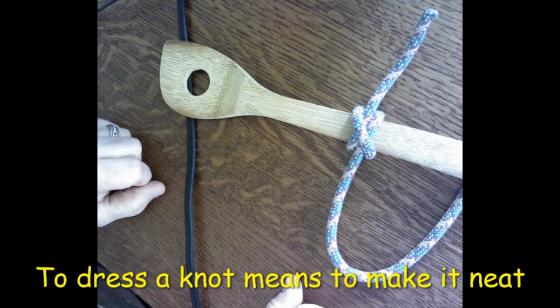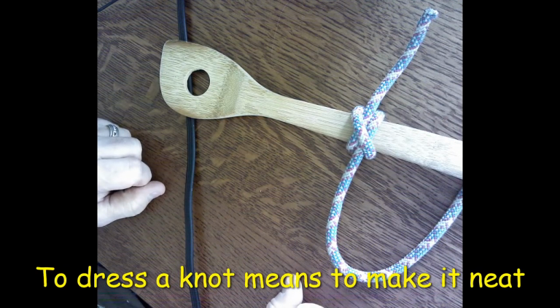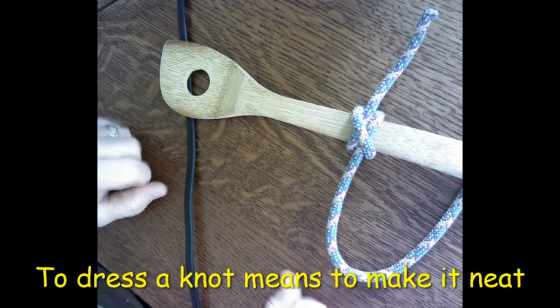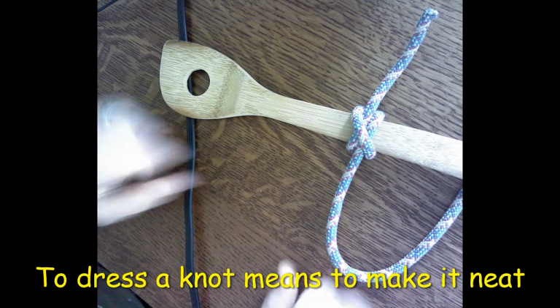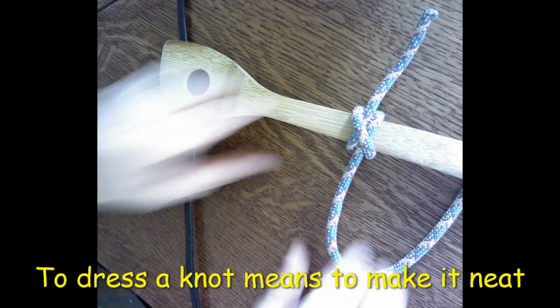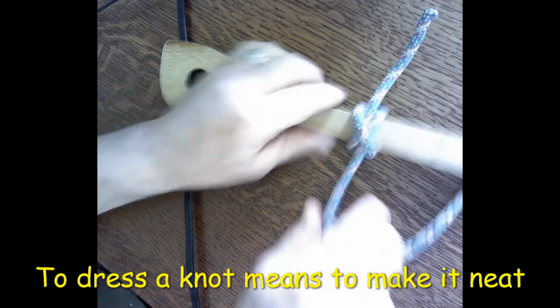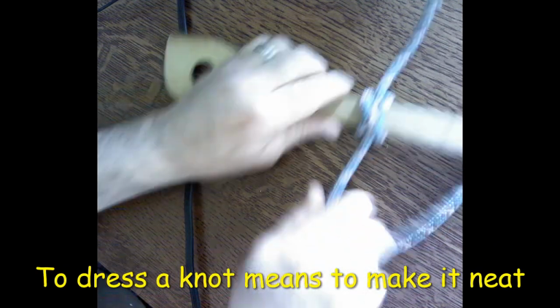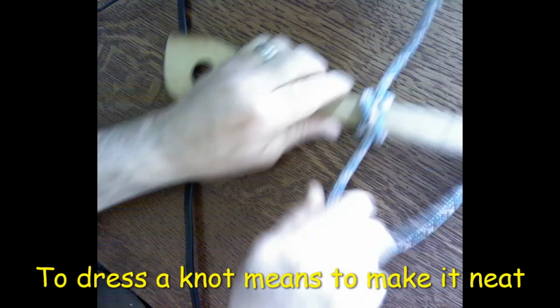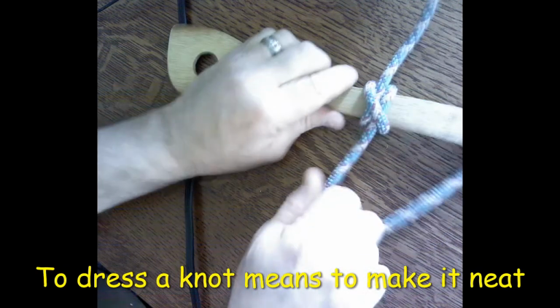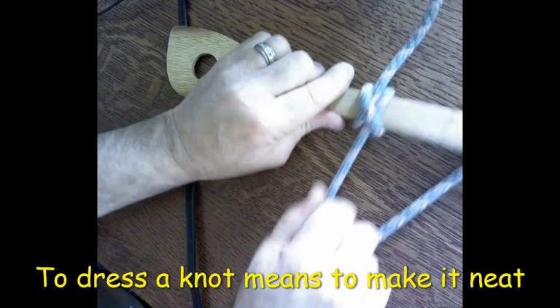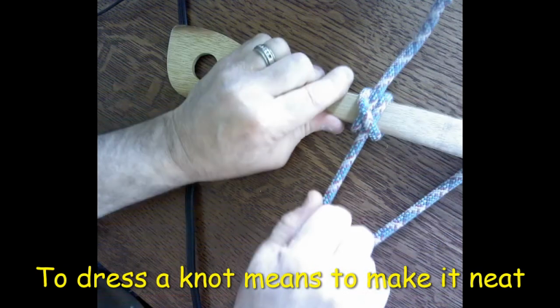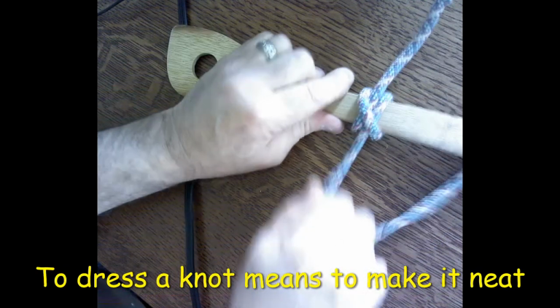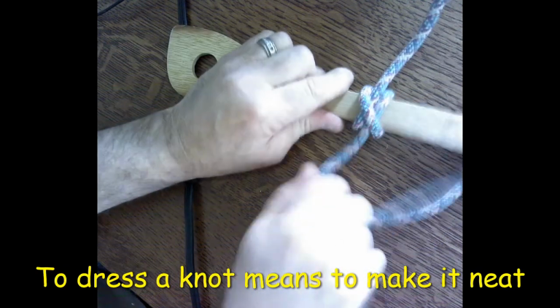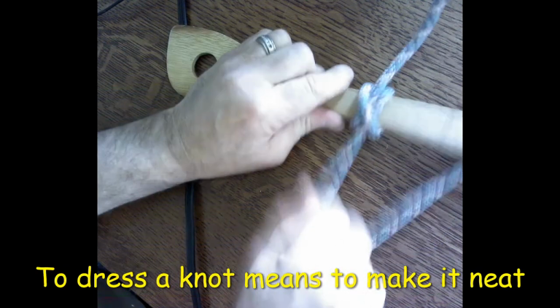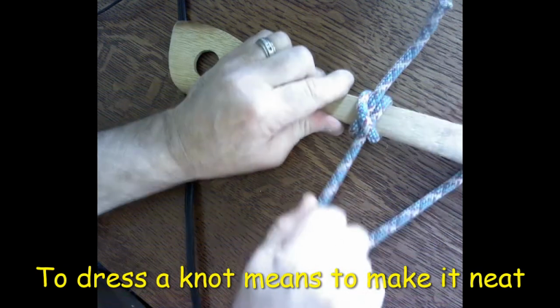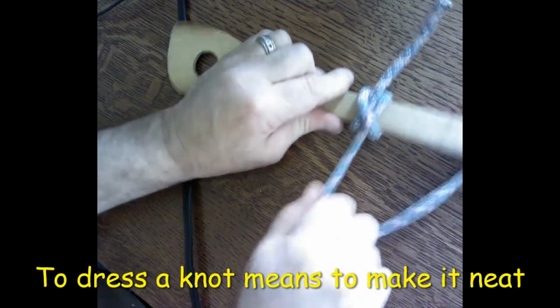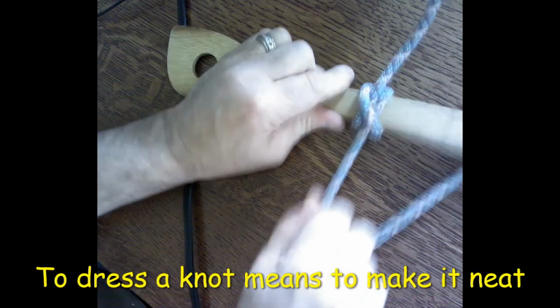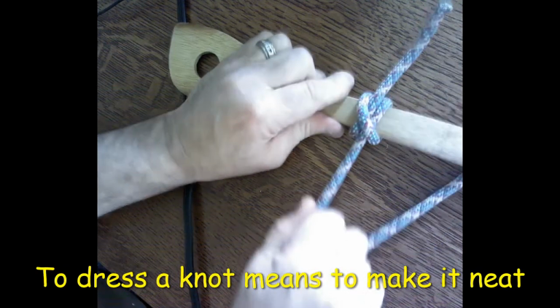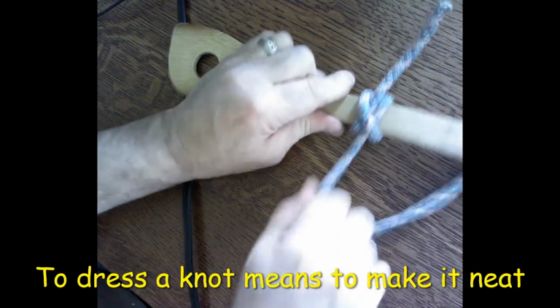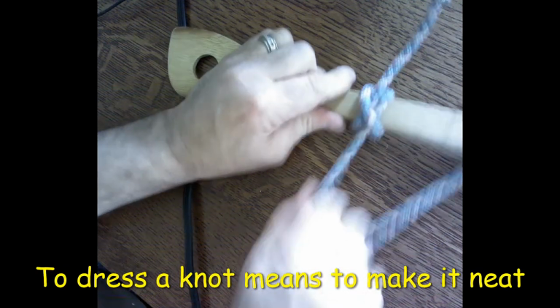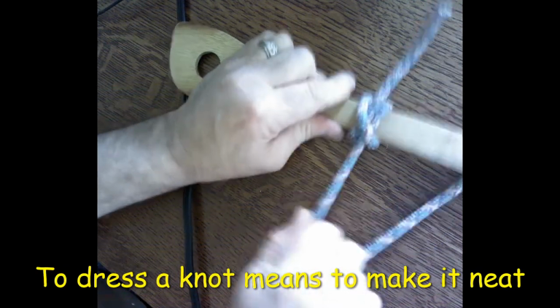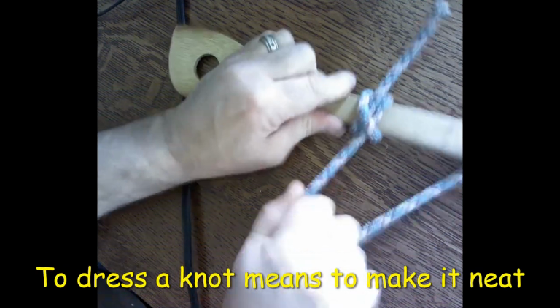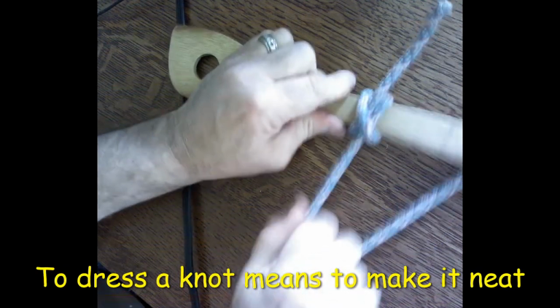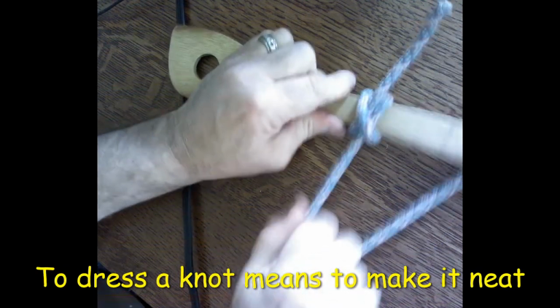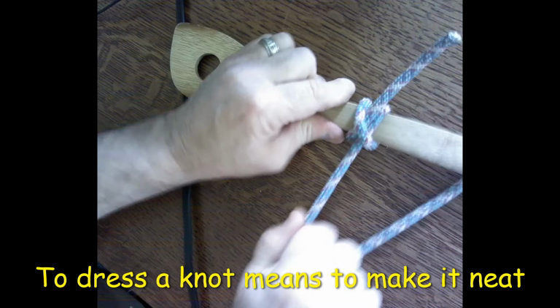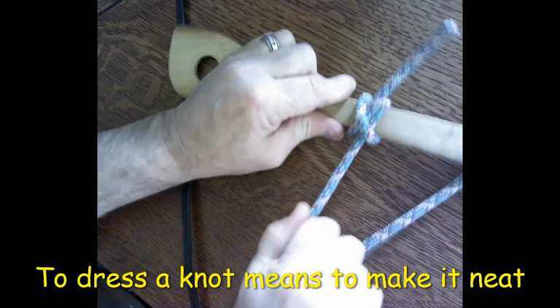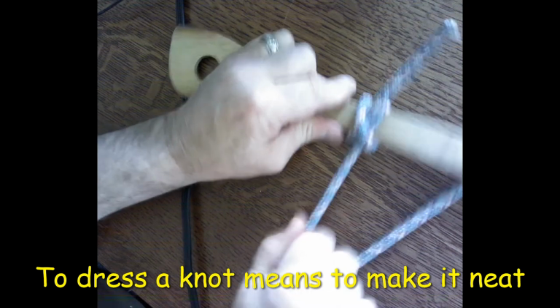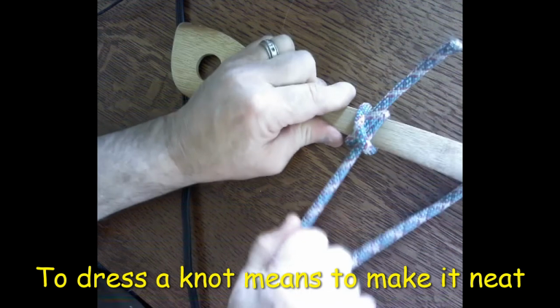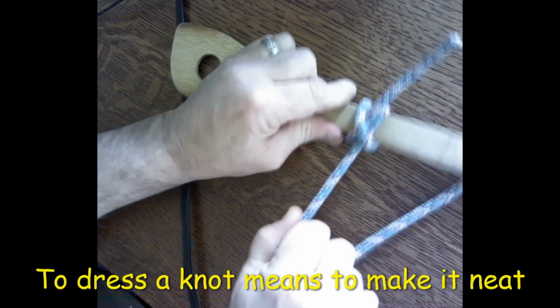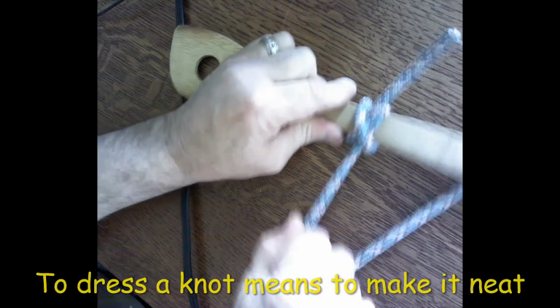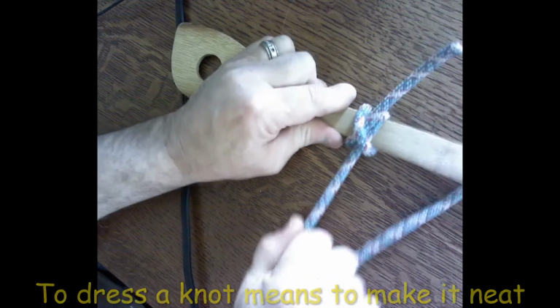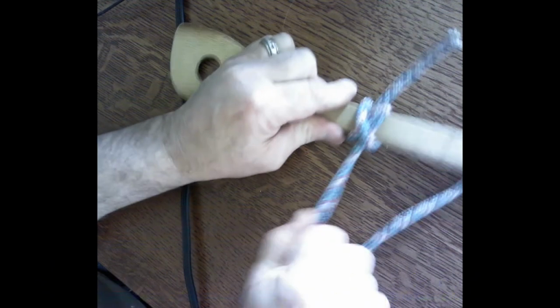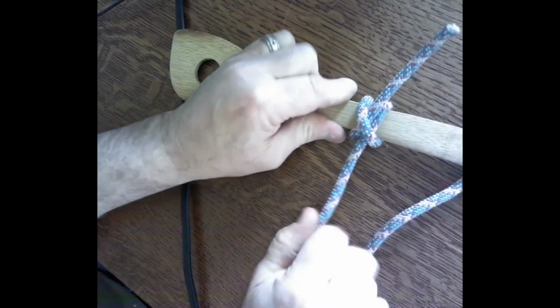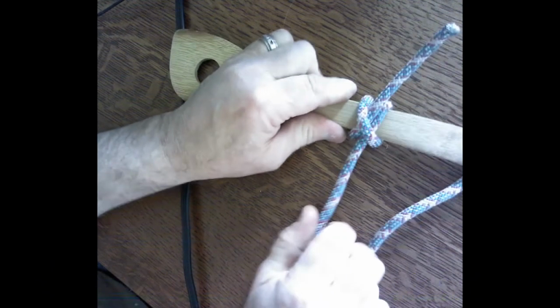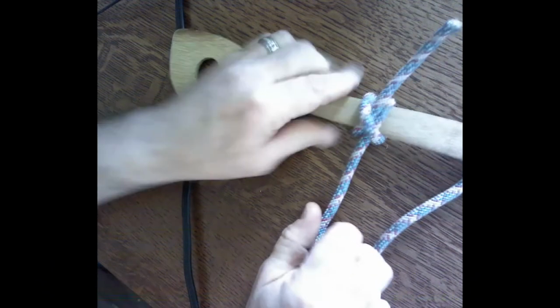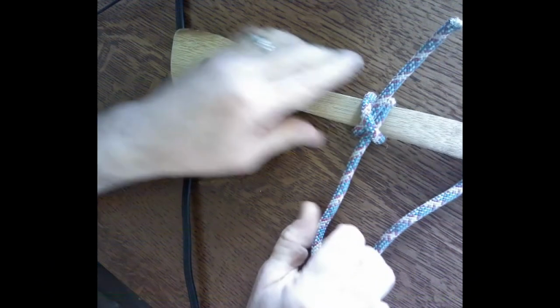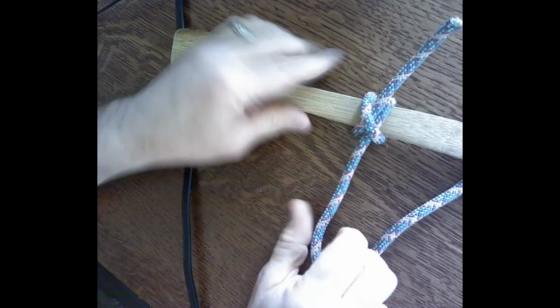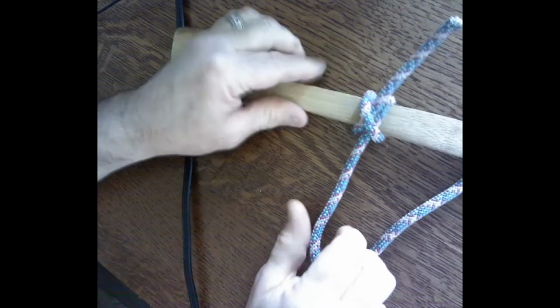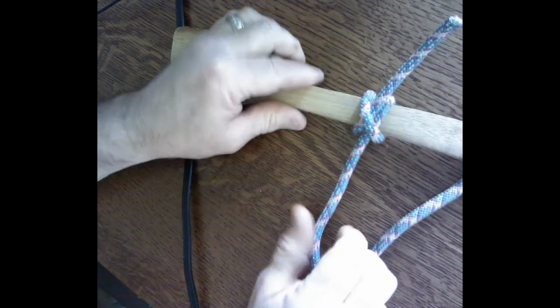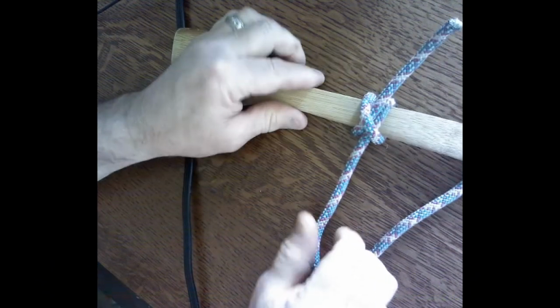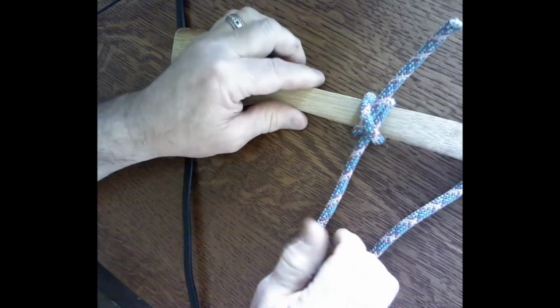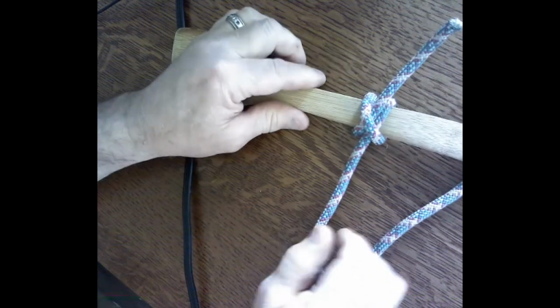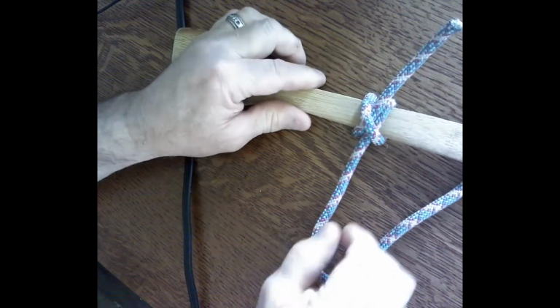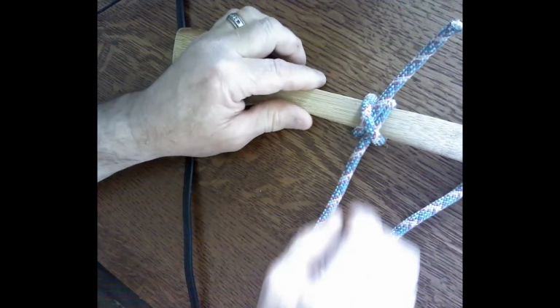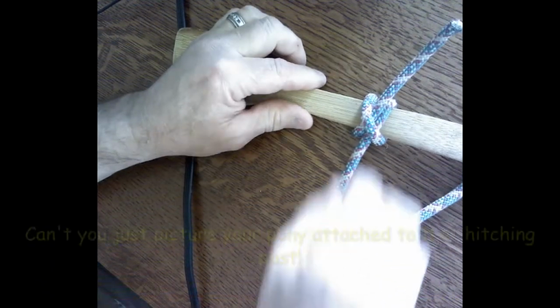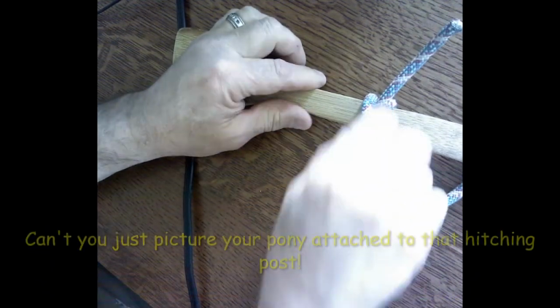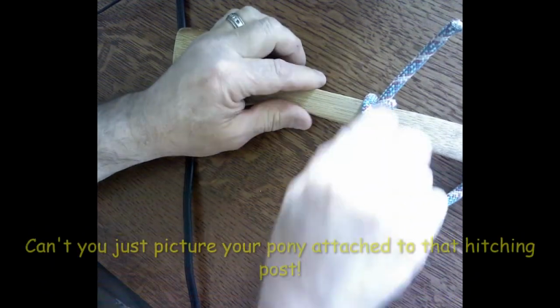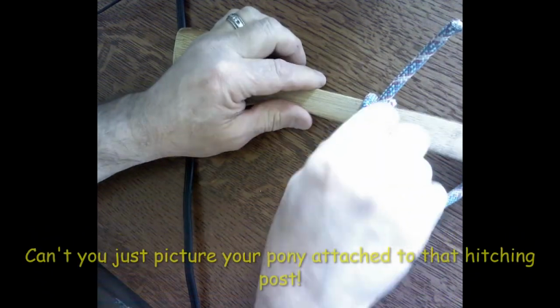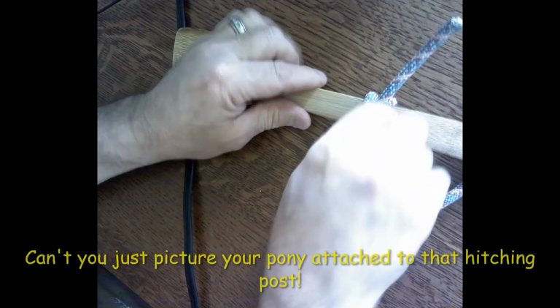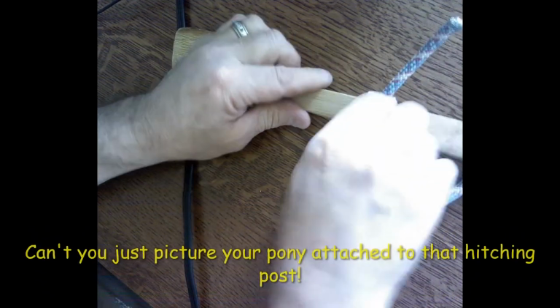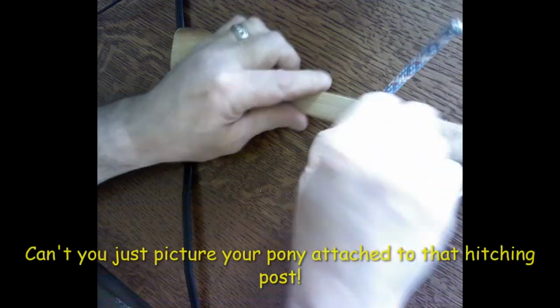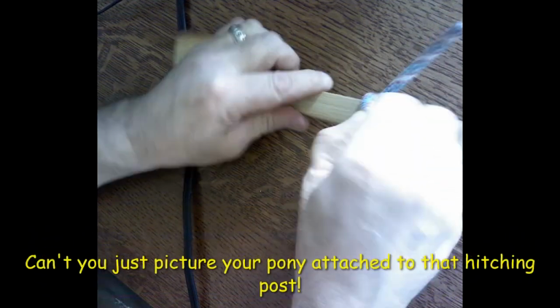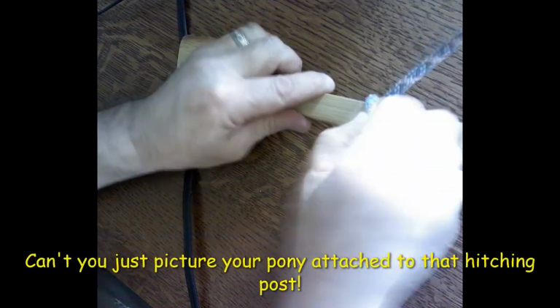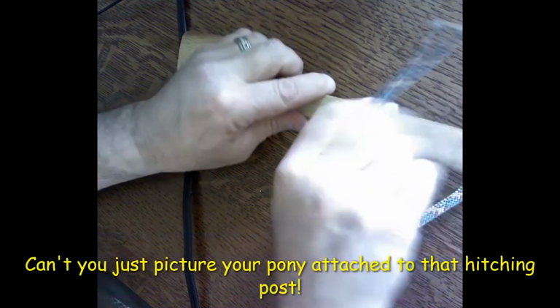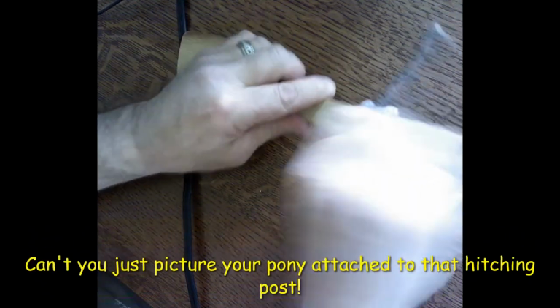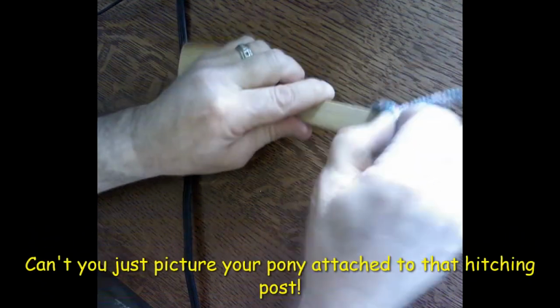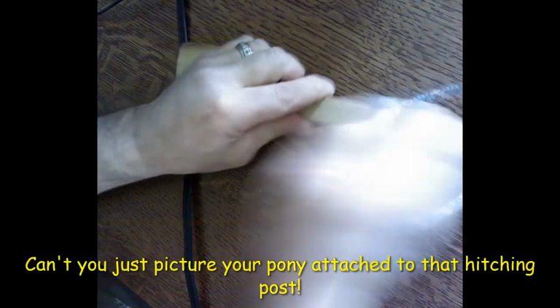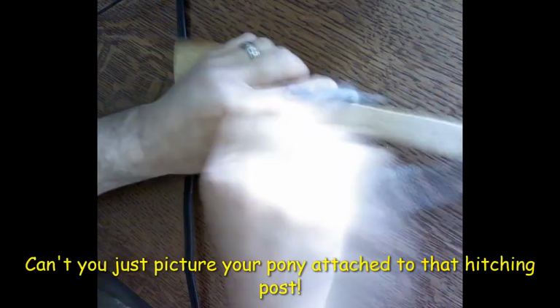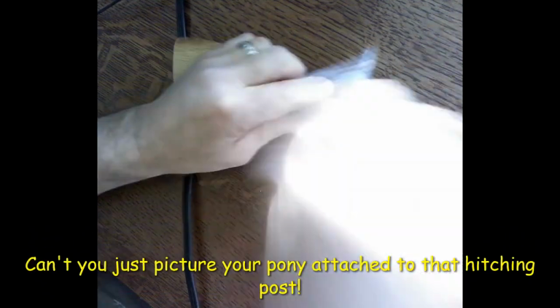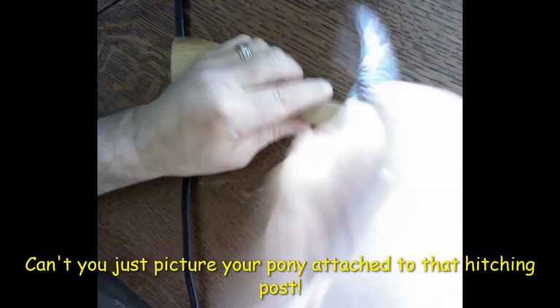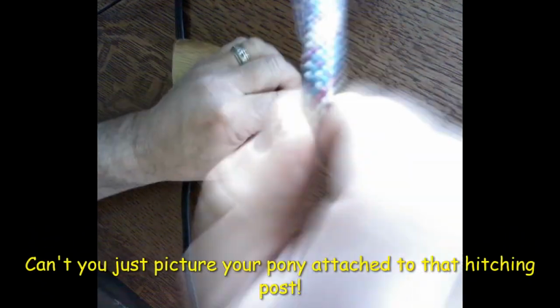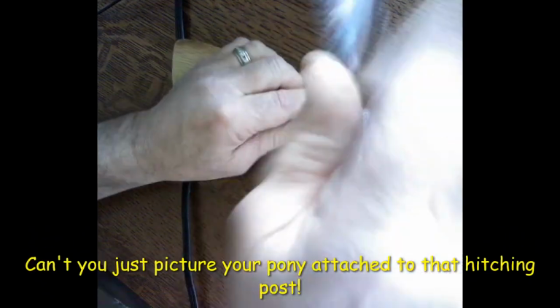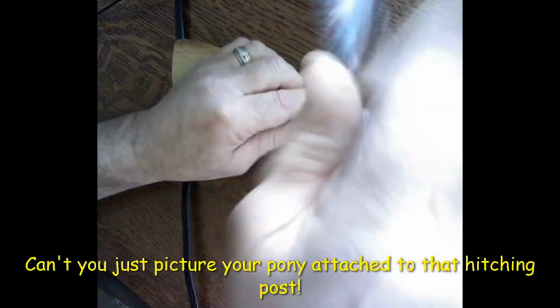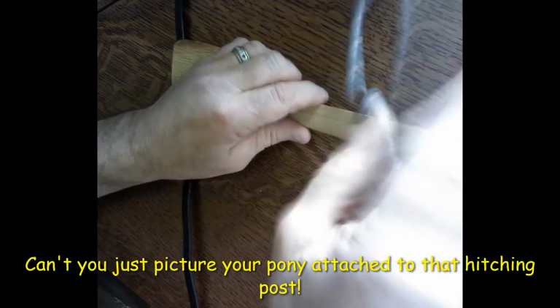It's a really easy knot. As I pull on it, it's secure, and you just pull off this top here and it comes right off.